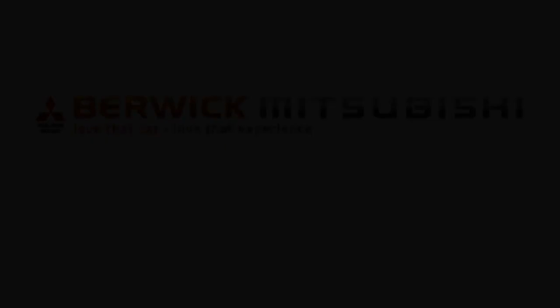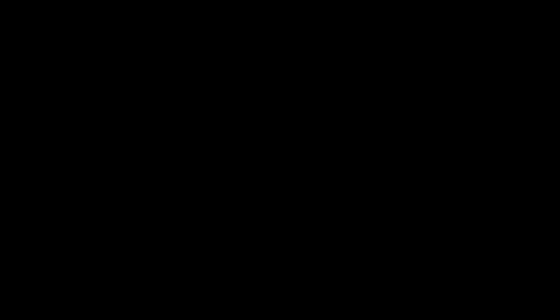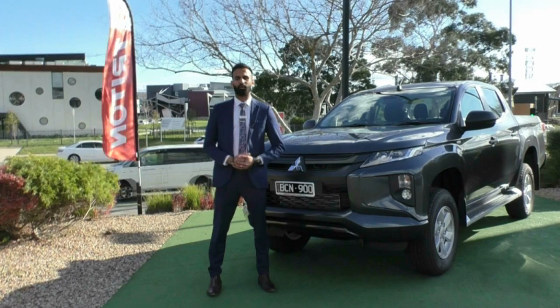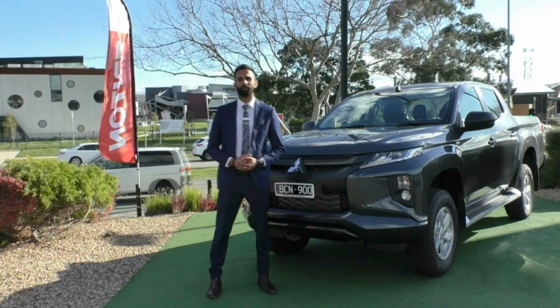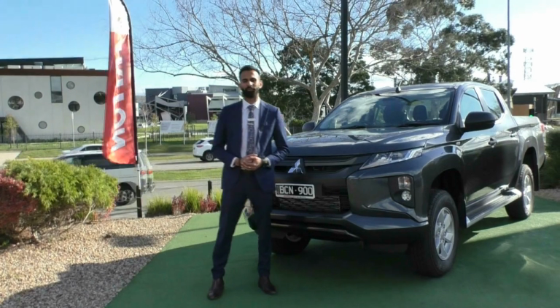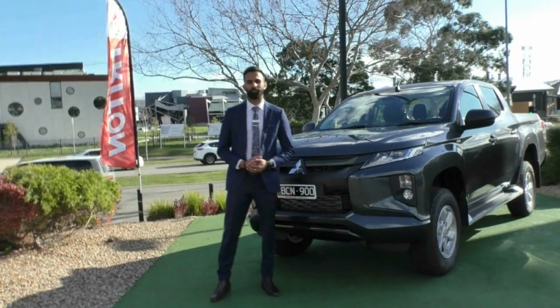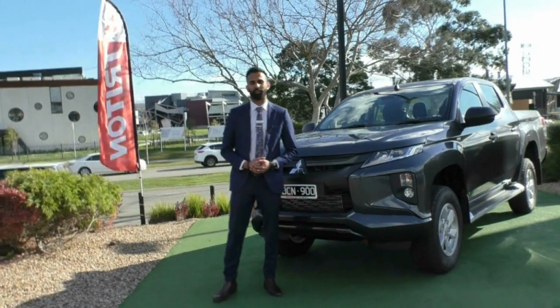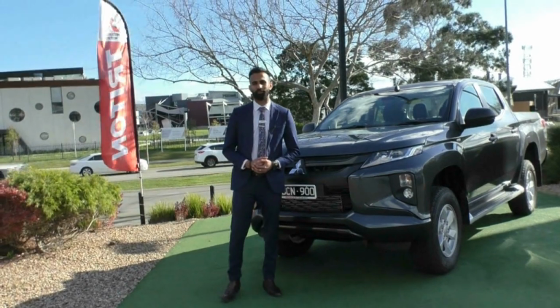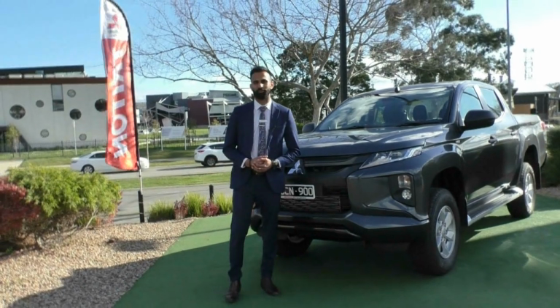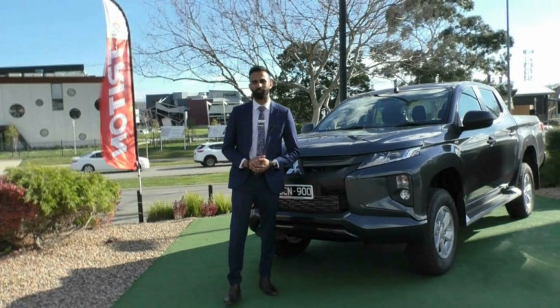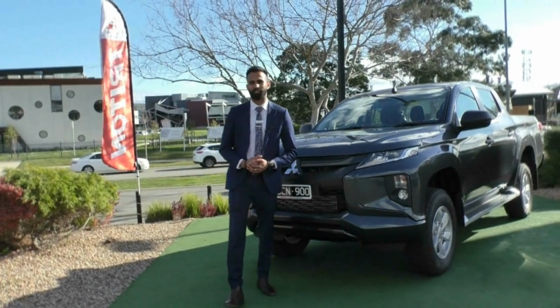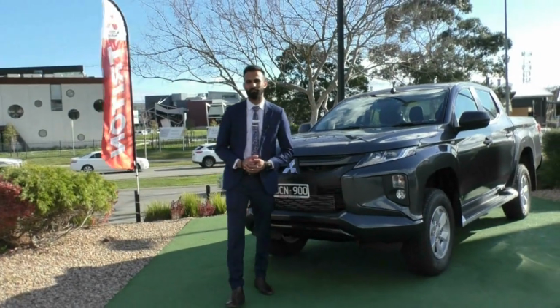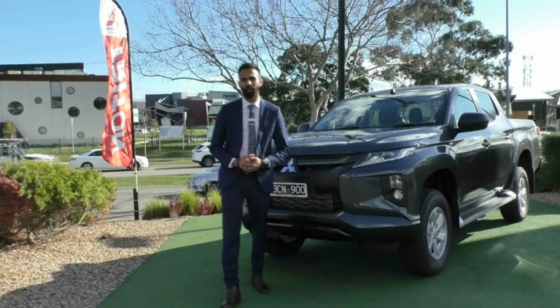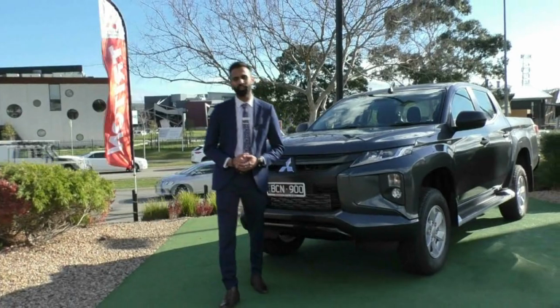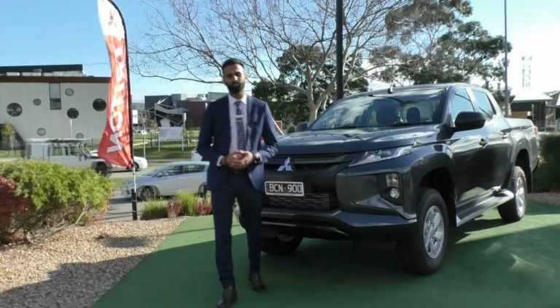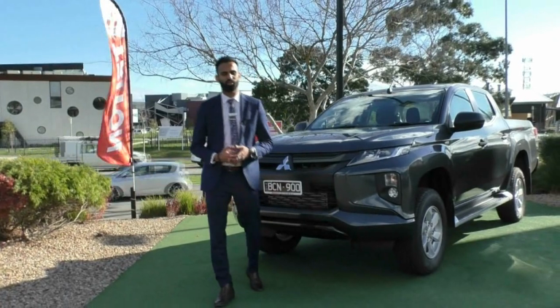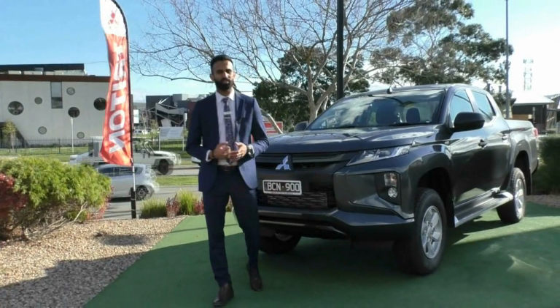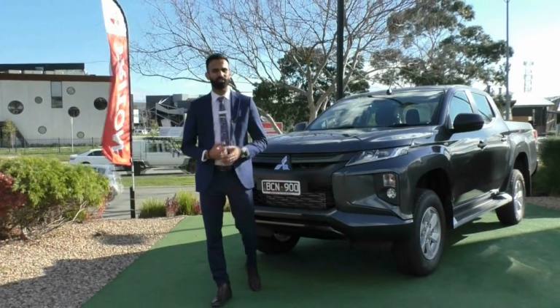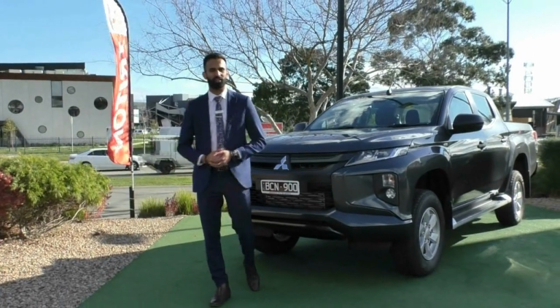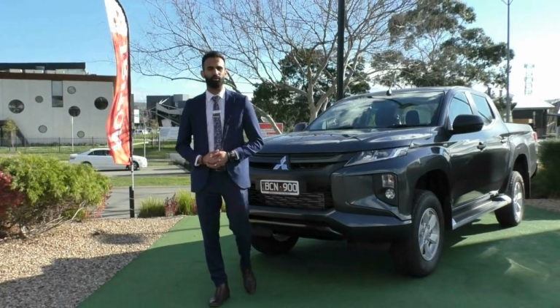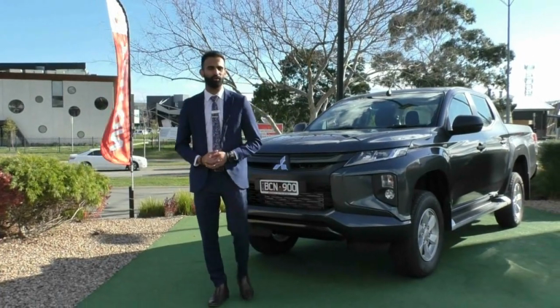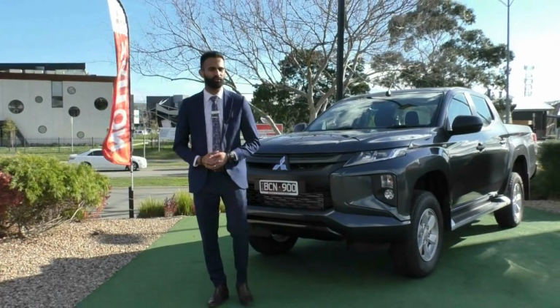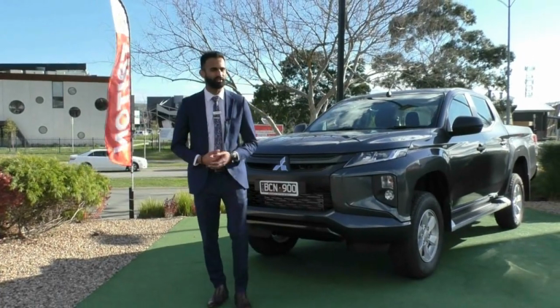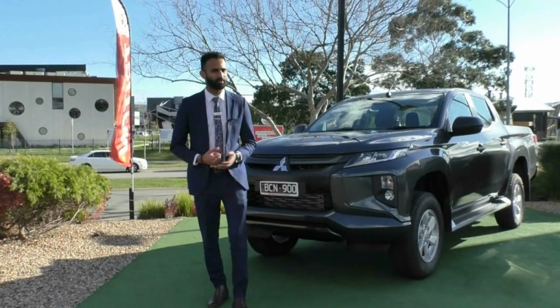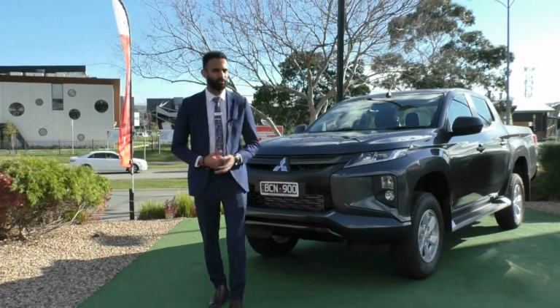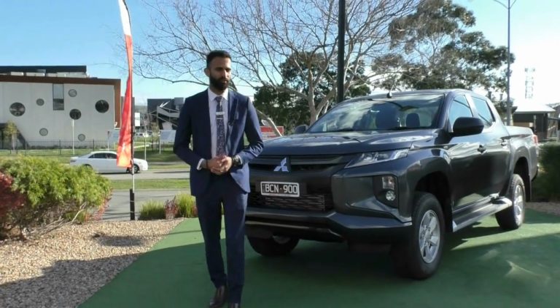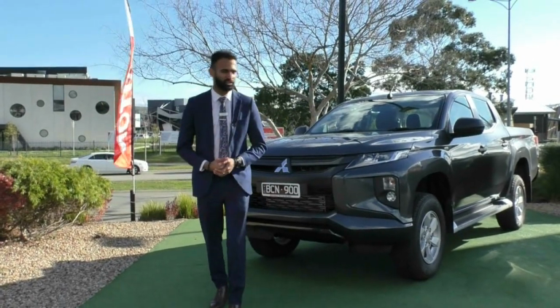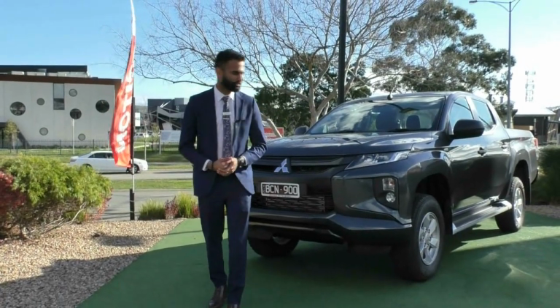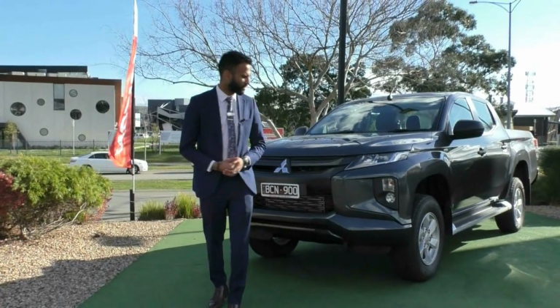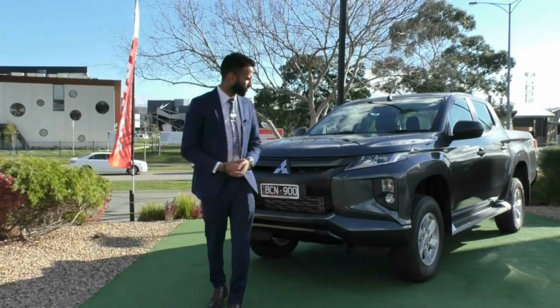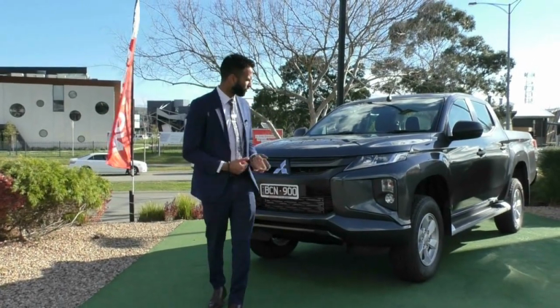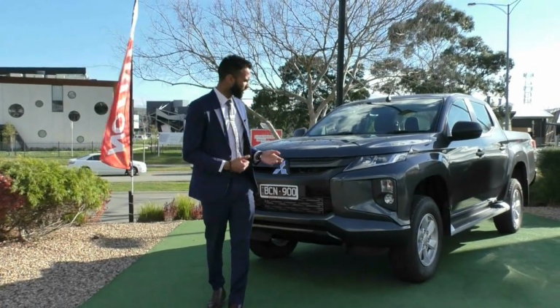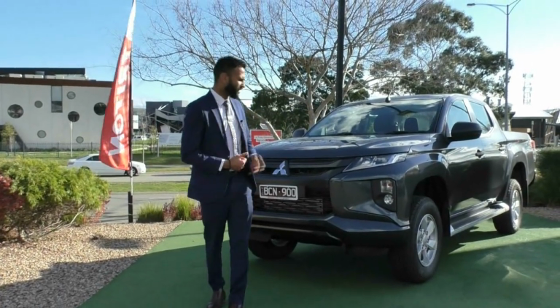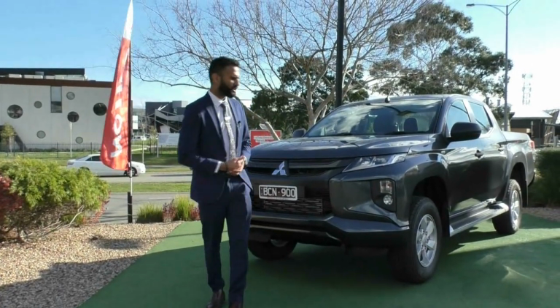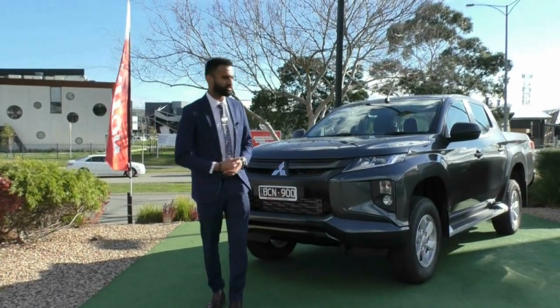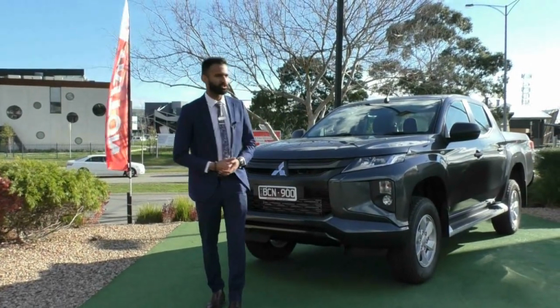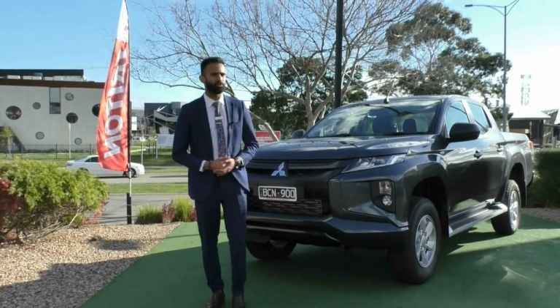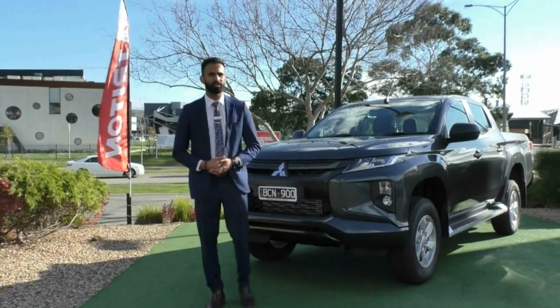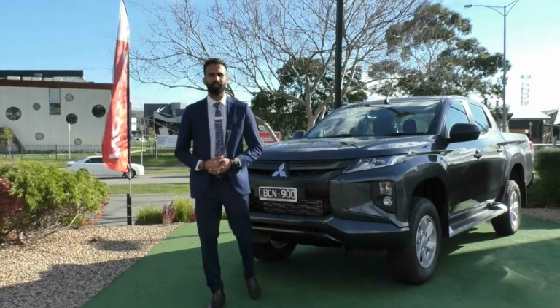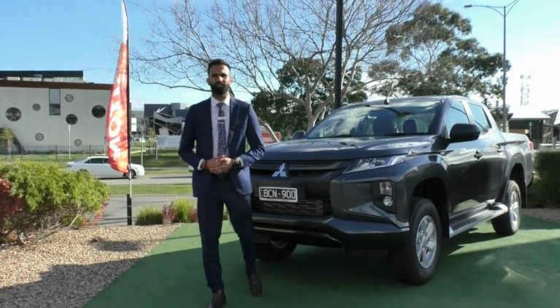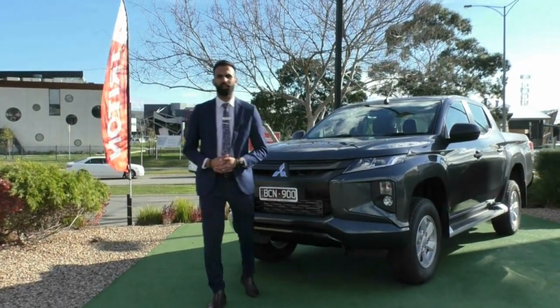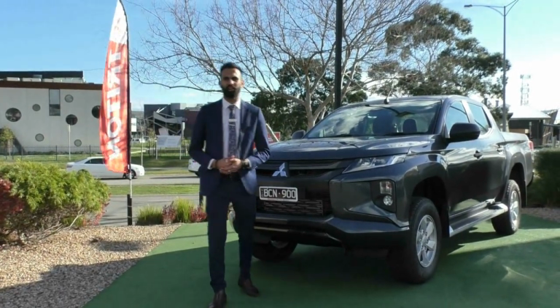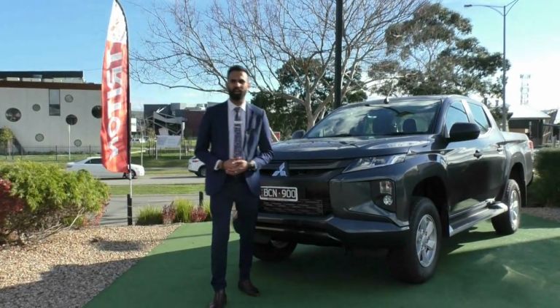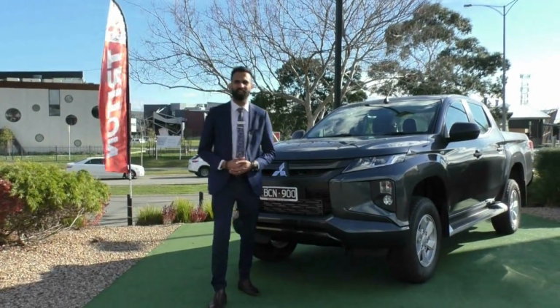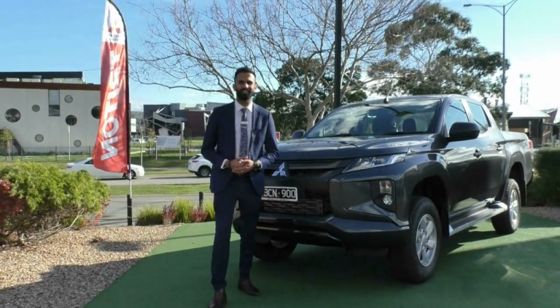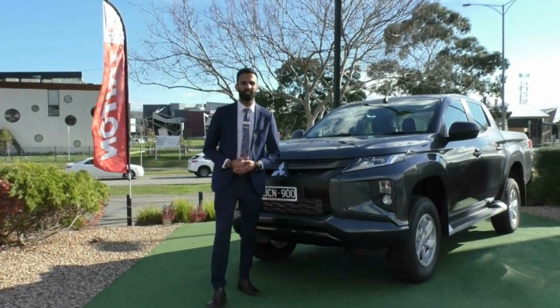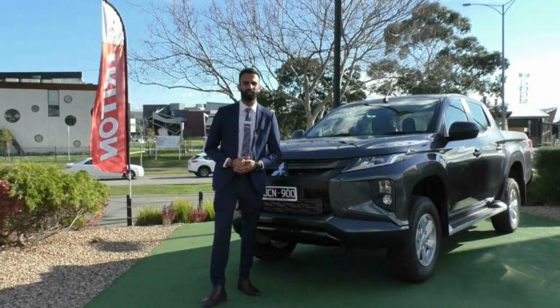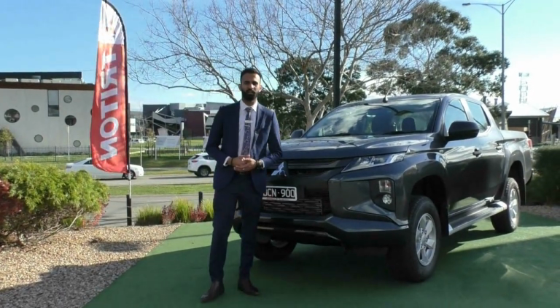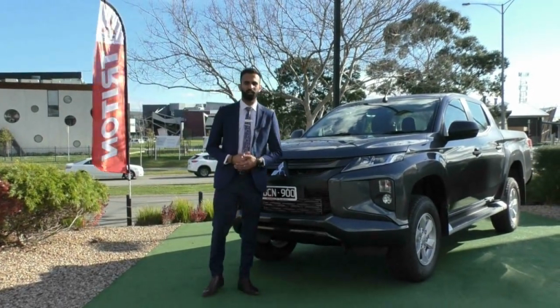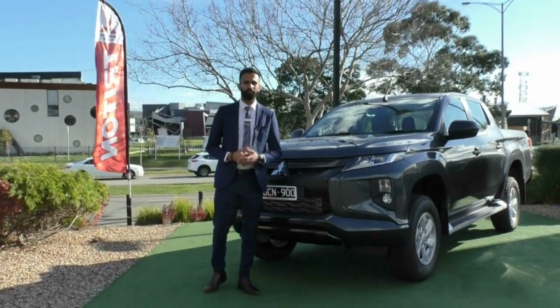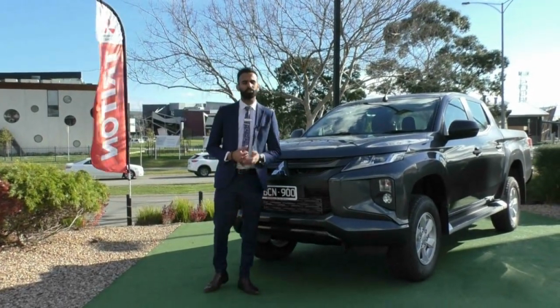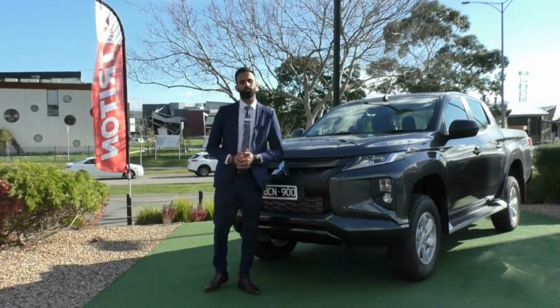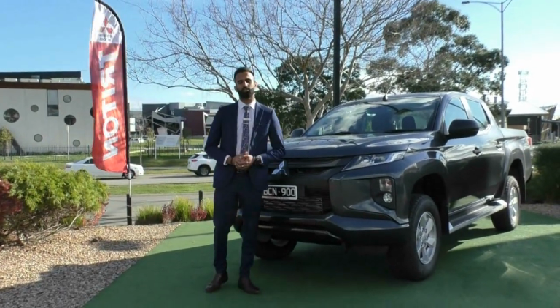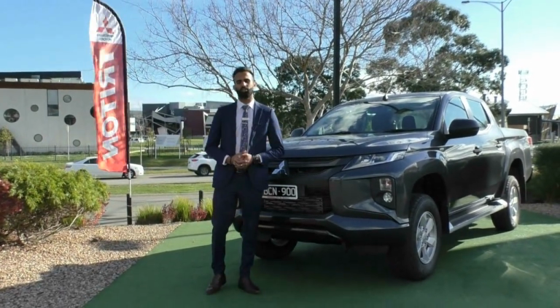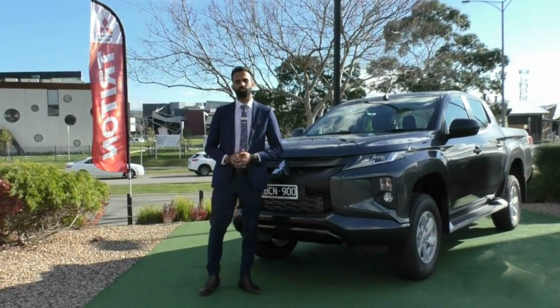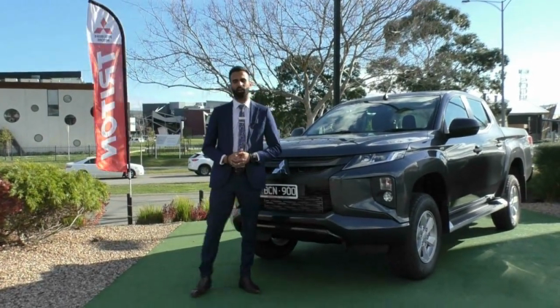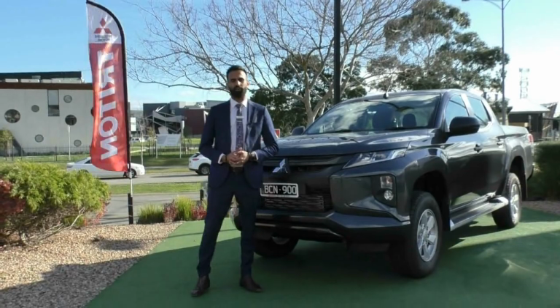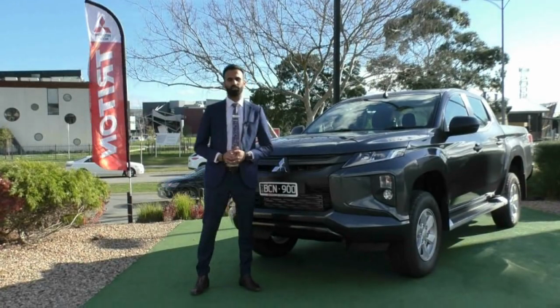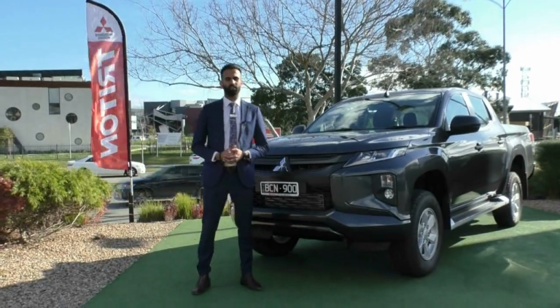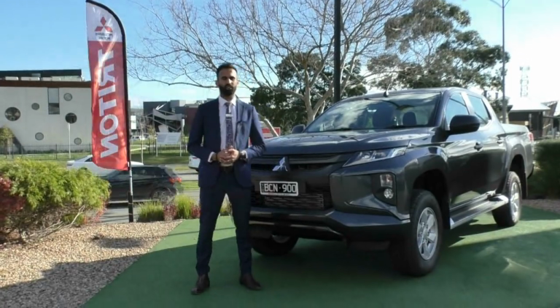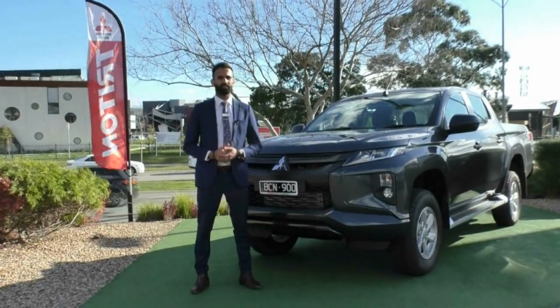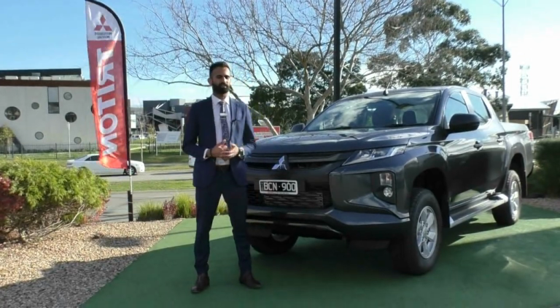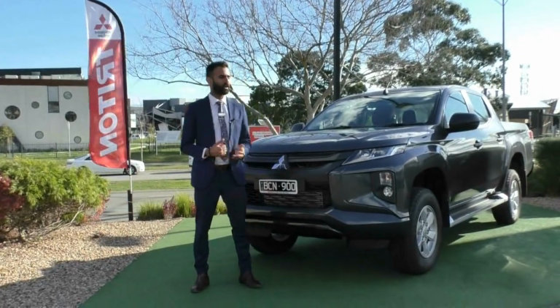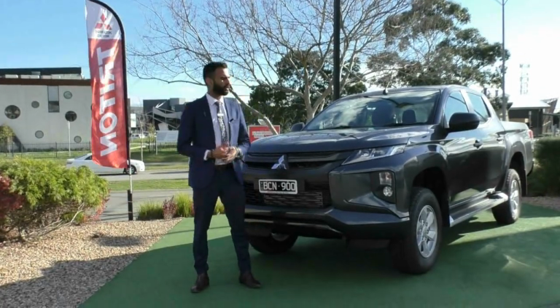Welcome to Merrick Mitsubishi. My name's Josh and today we've got something very special. It is a 2019 Mitsubishi Triton GLX-R.